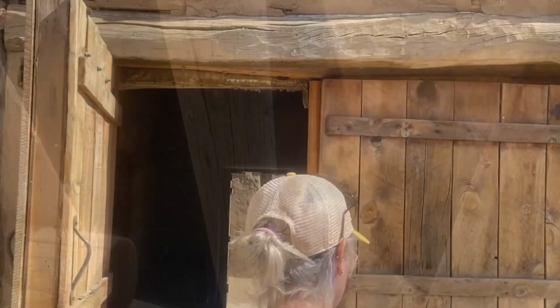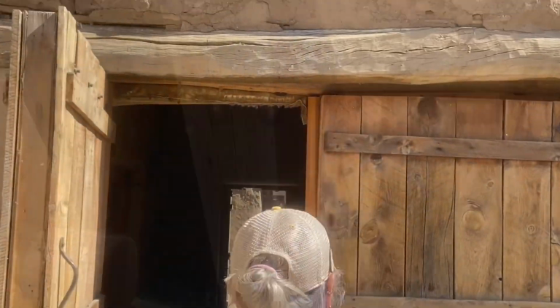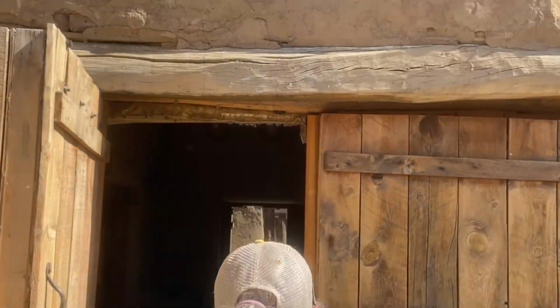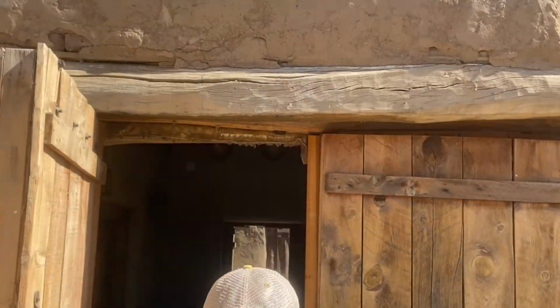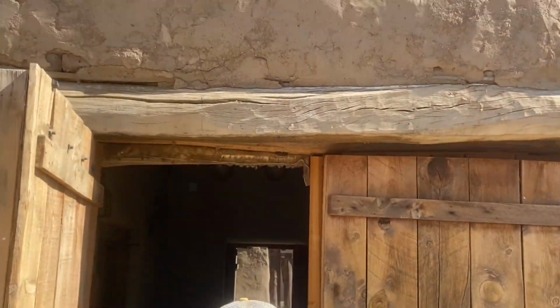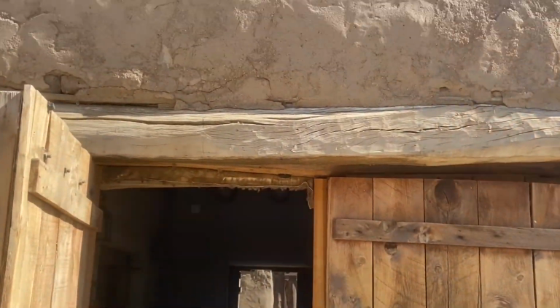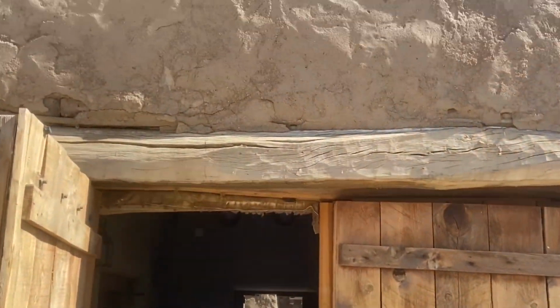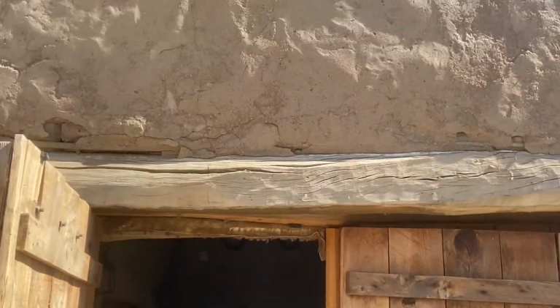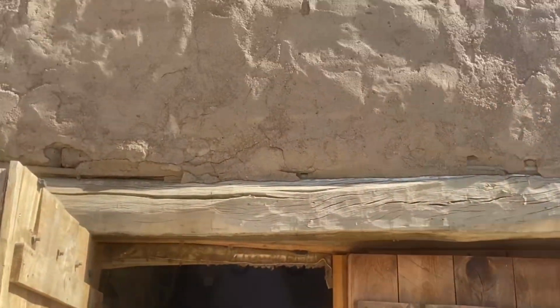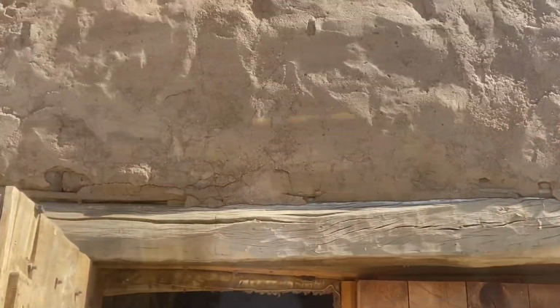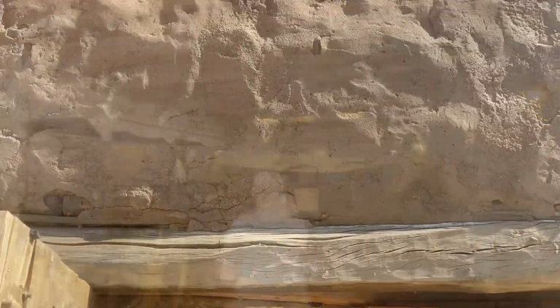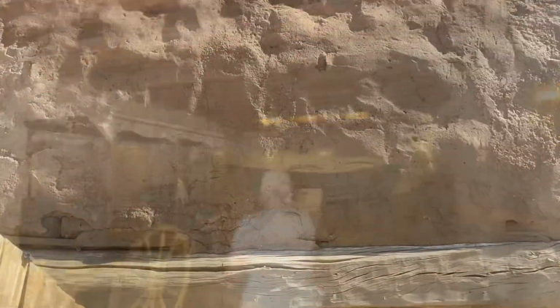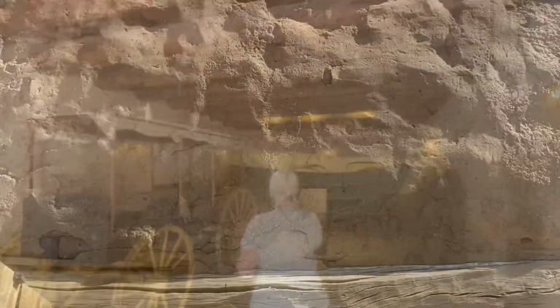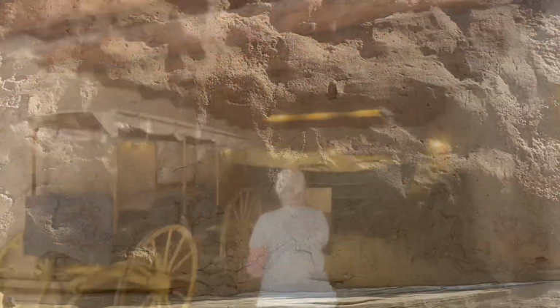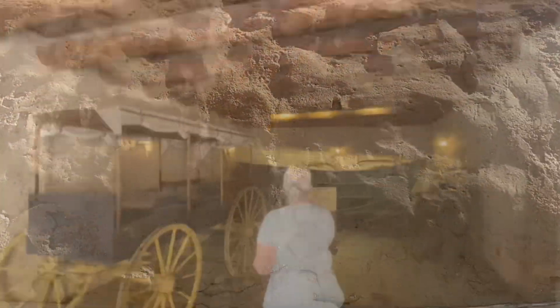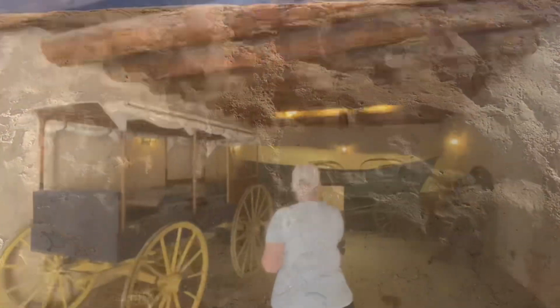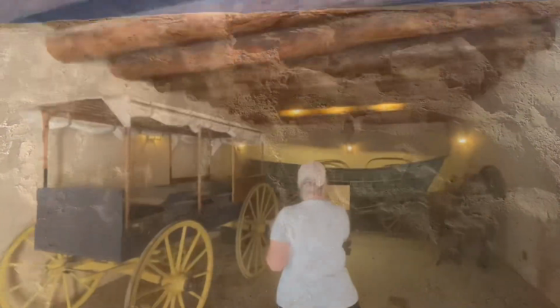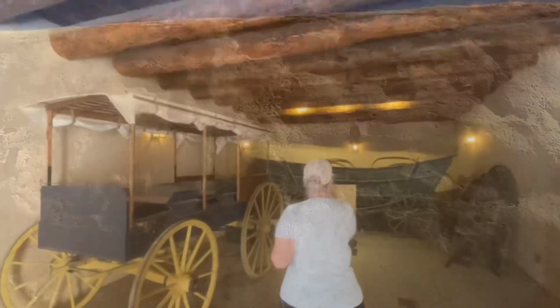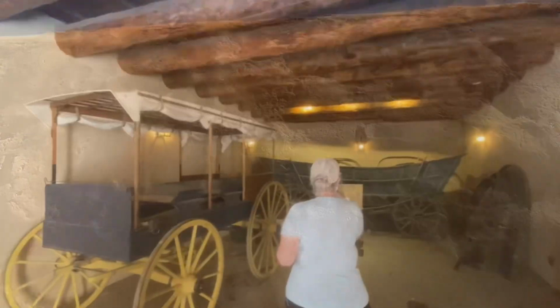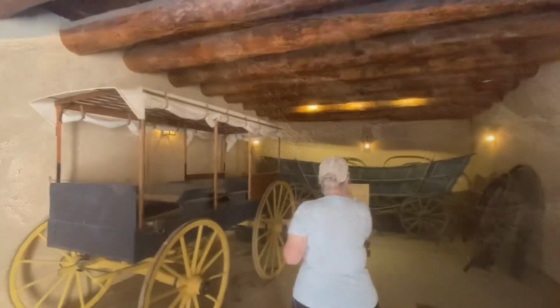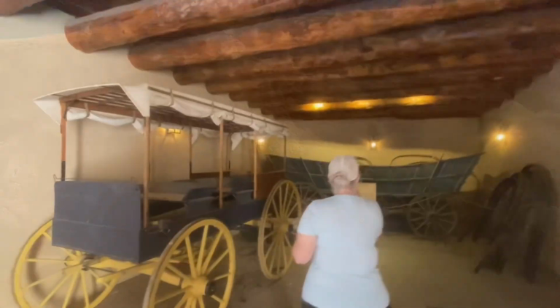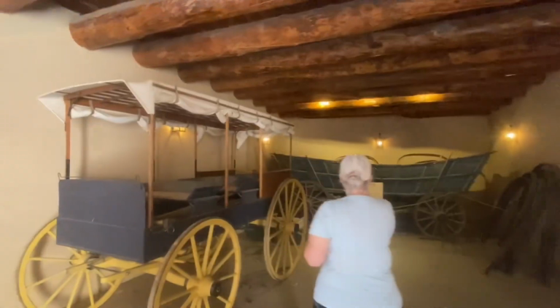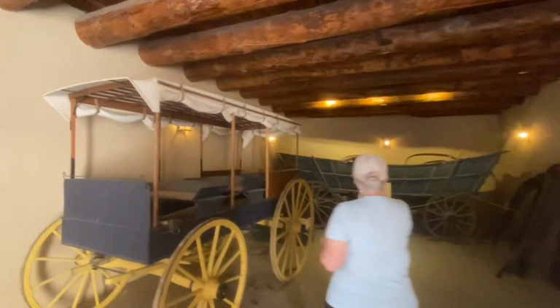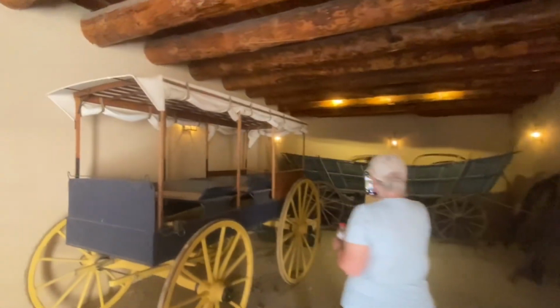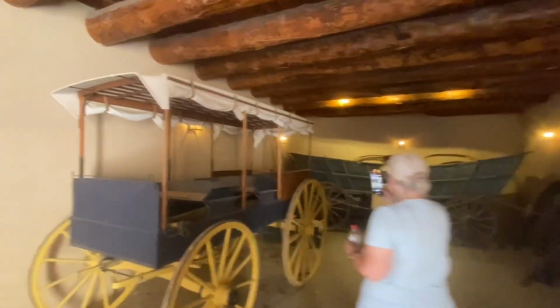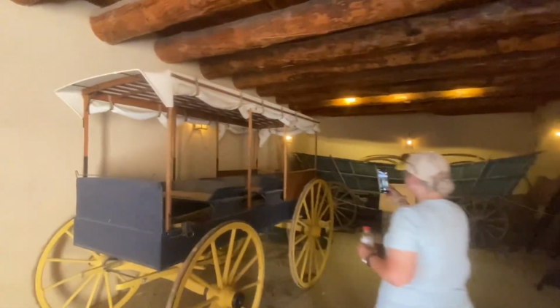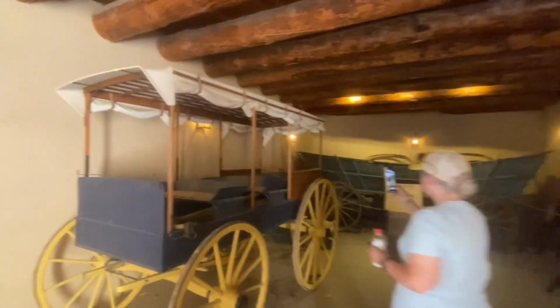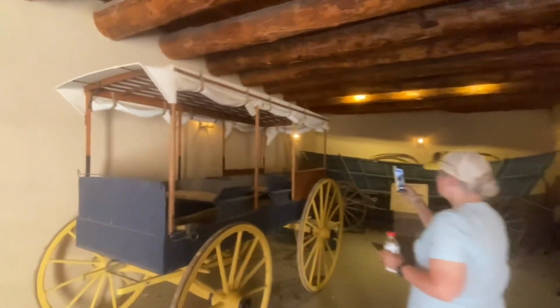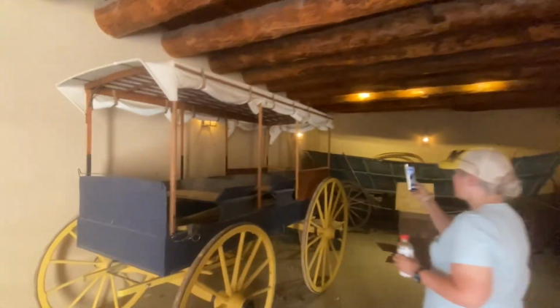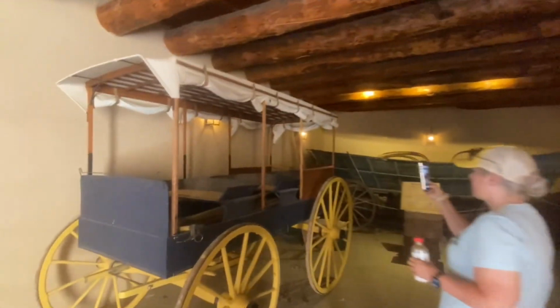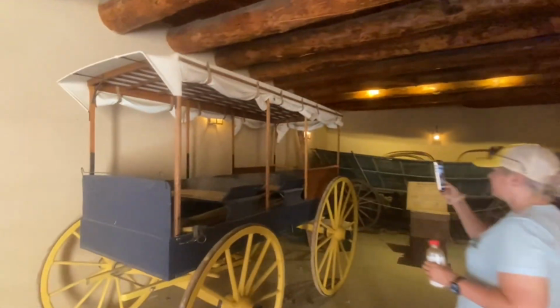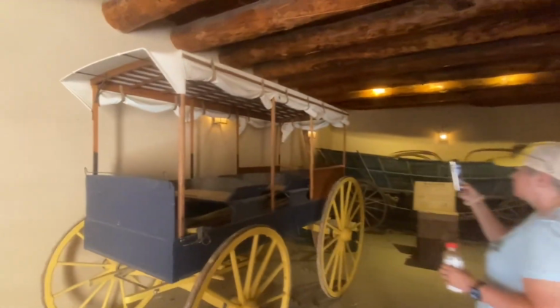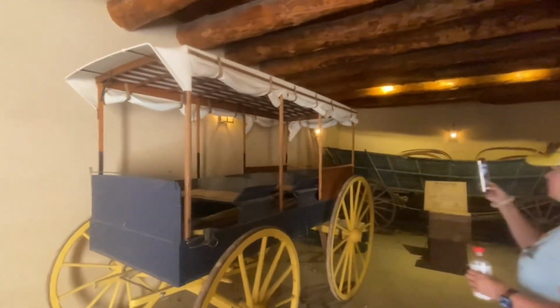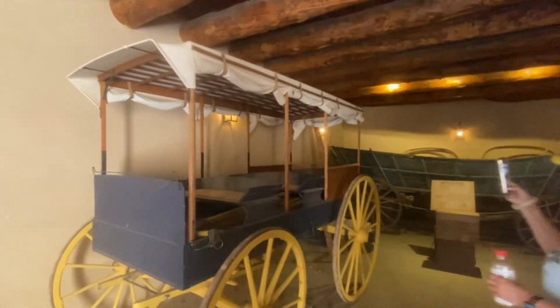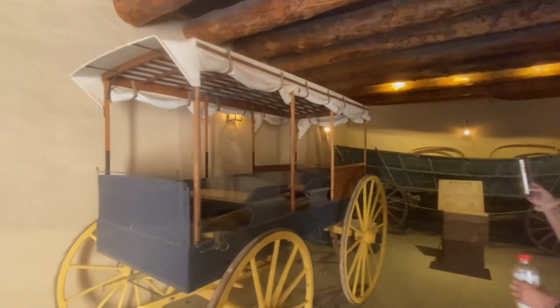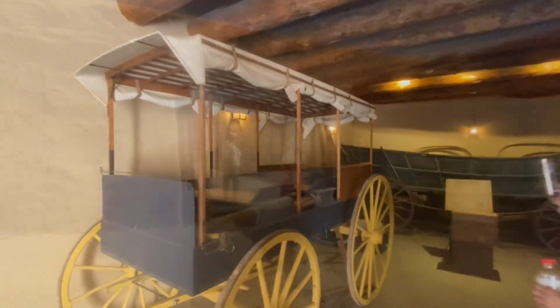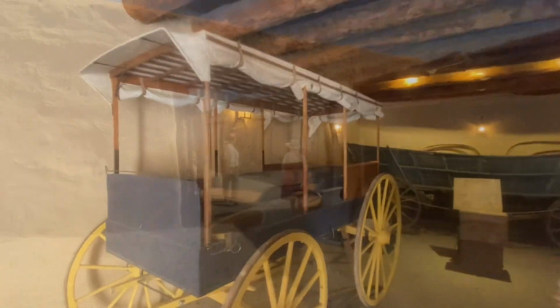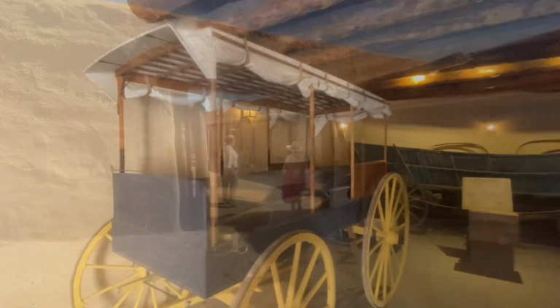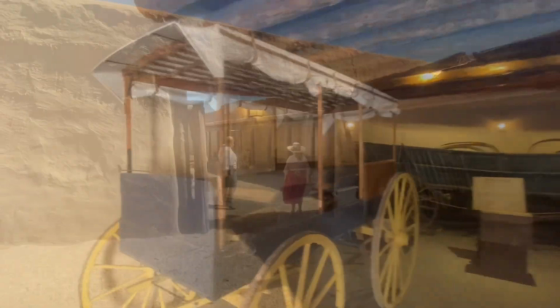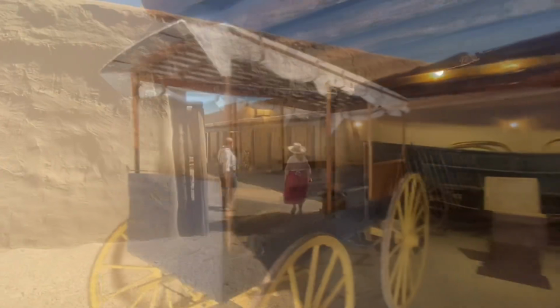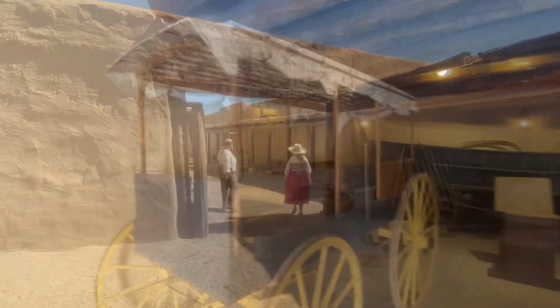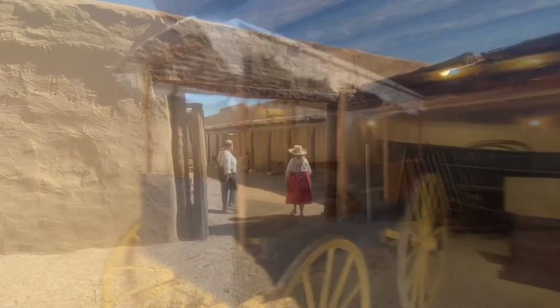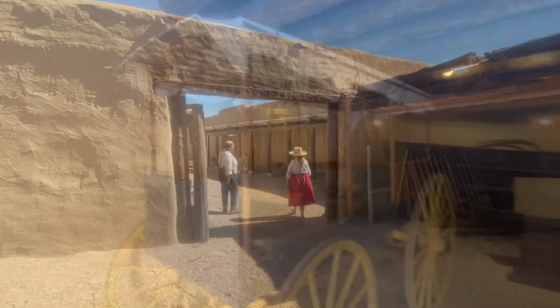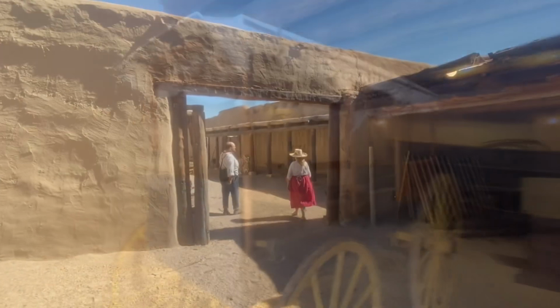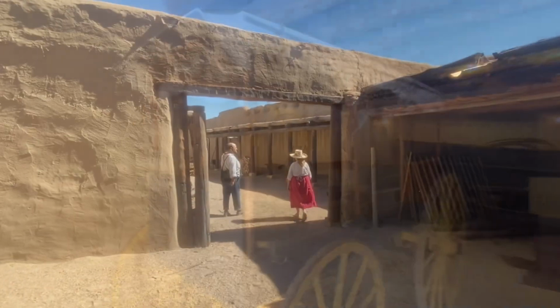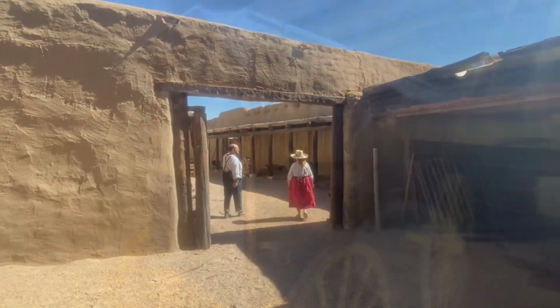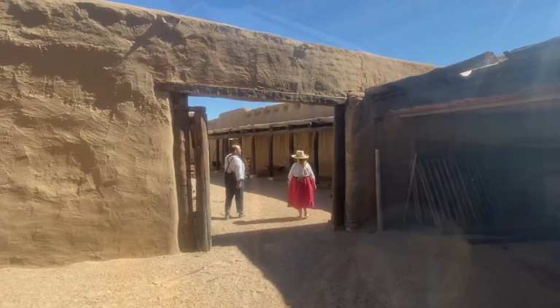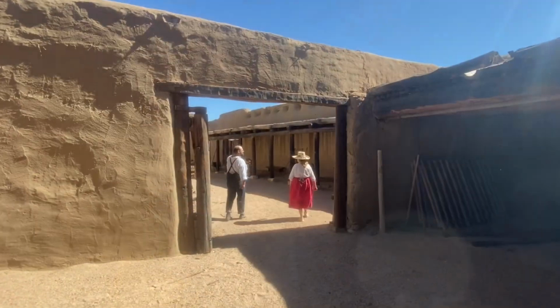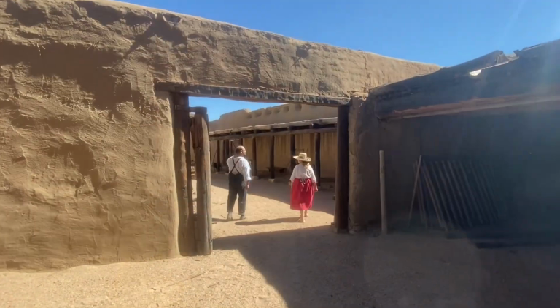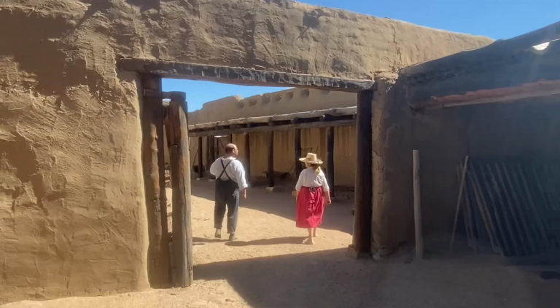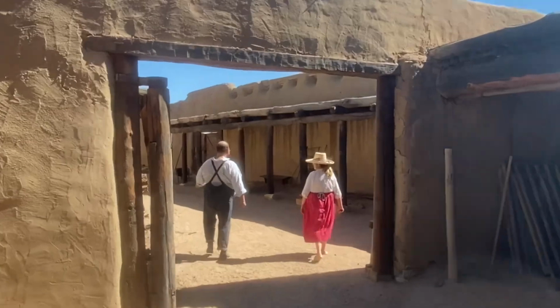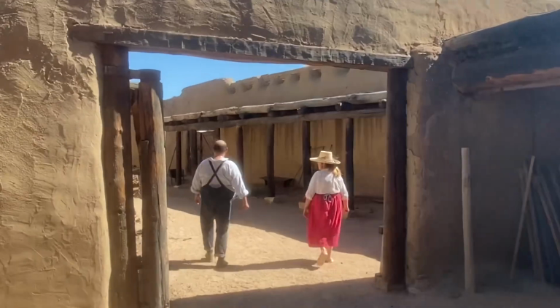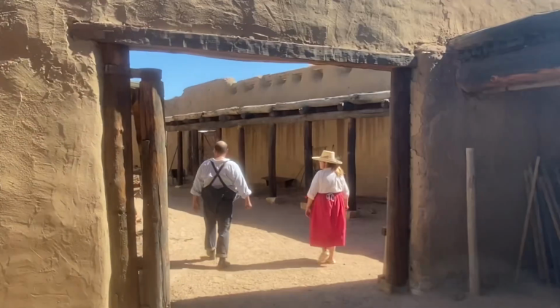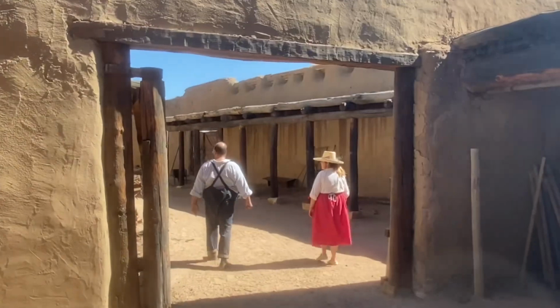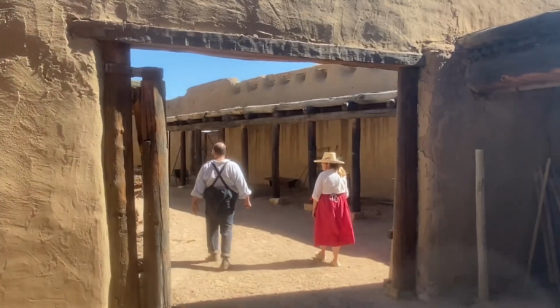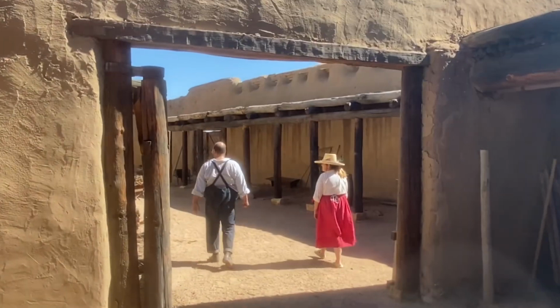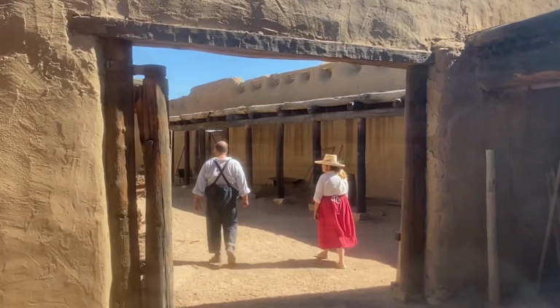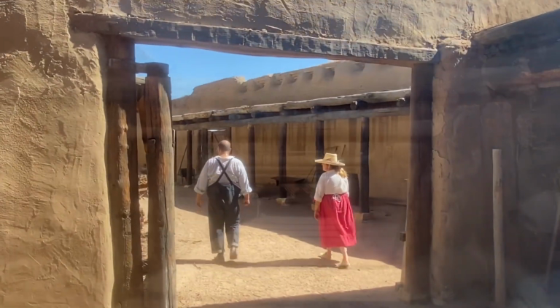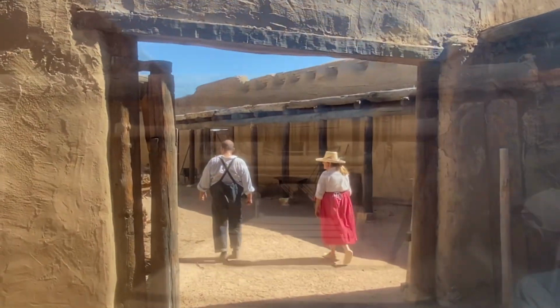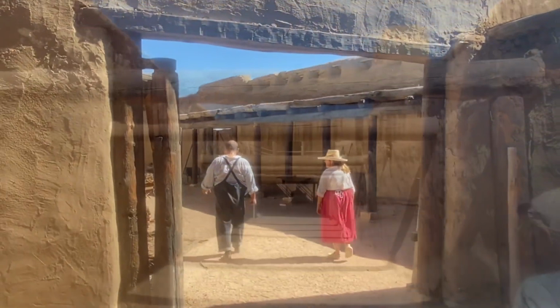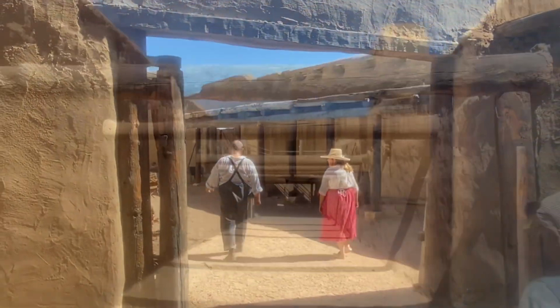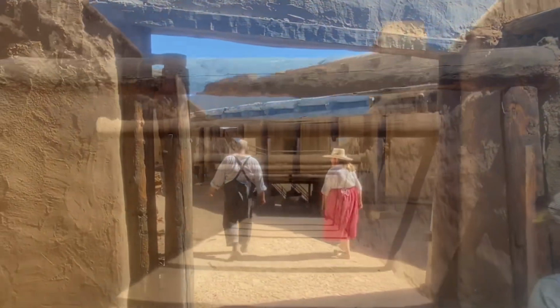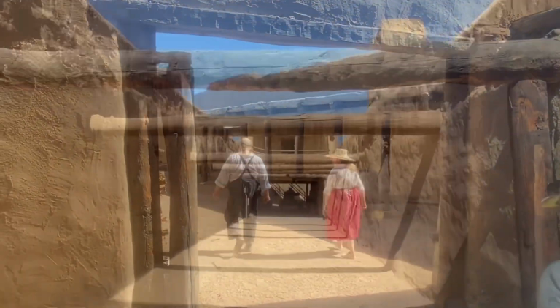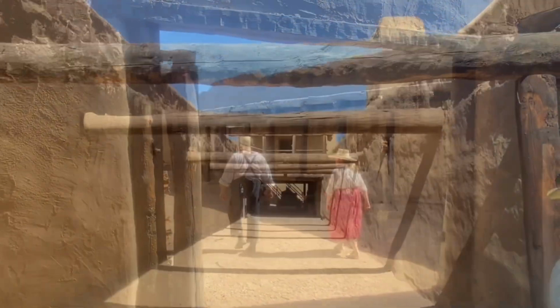There were plenty of photo opportunities here at Bent's Old Fort, and the employees walked around in time period attire.